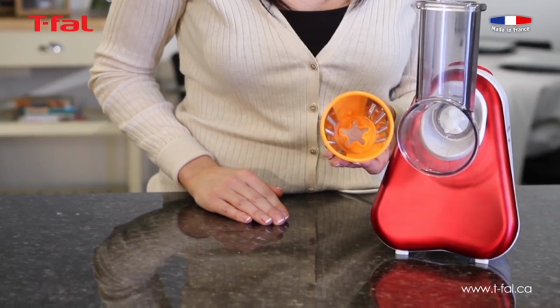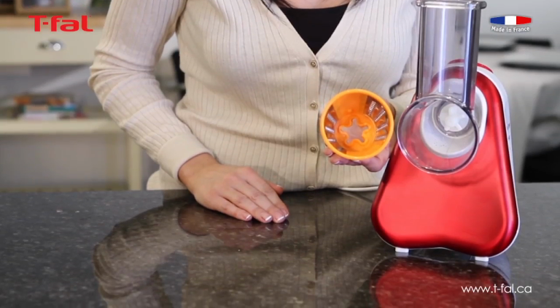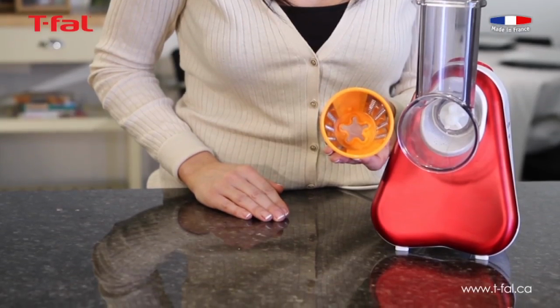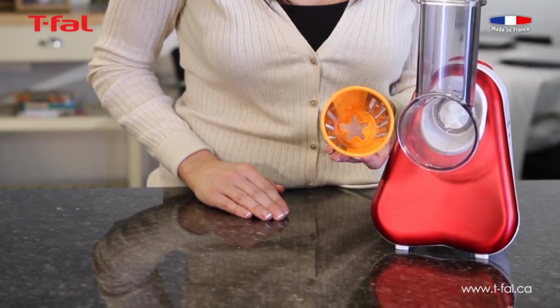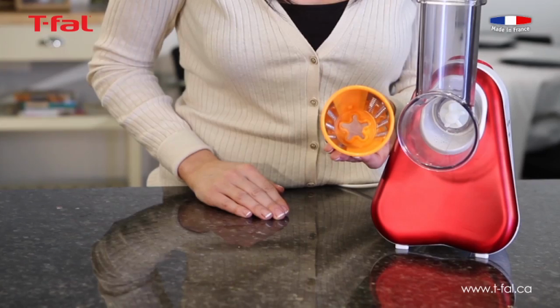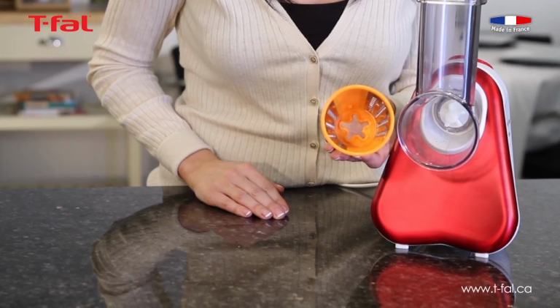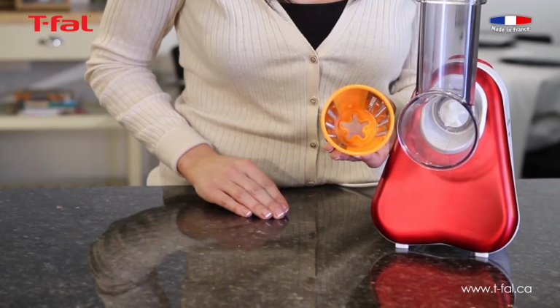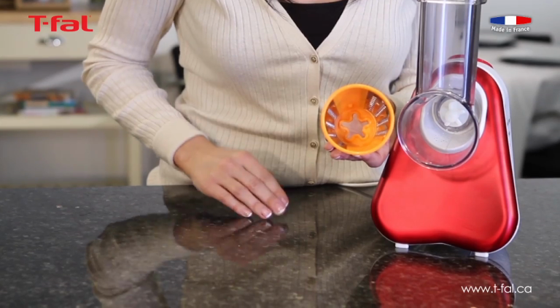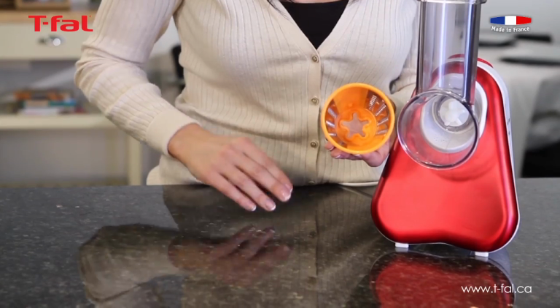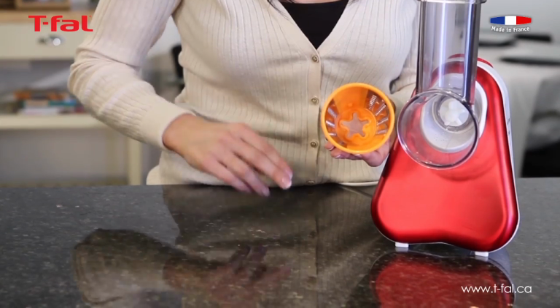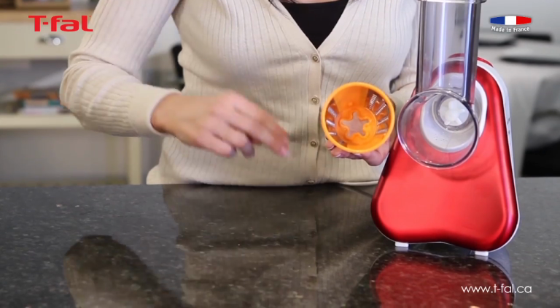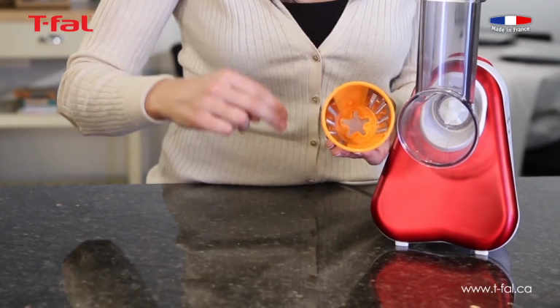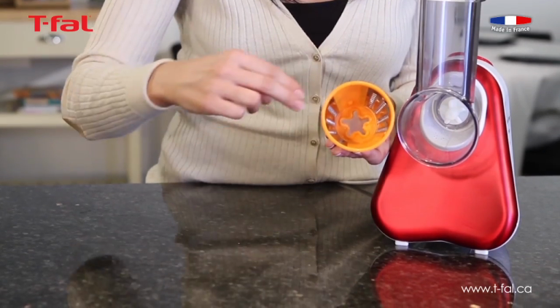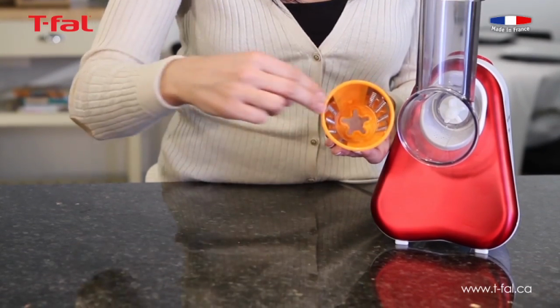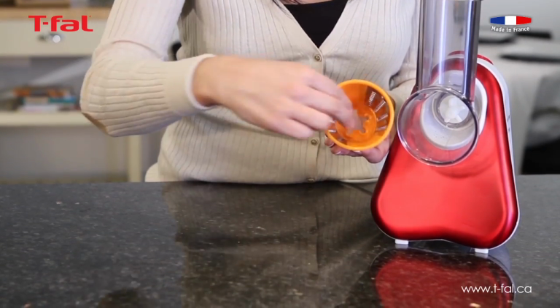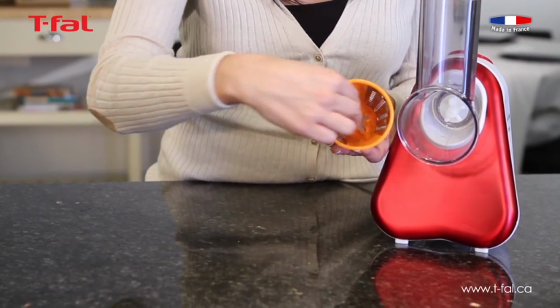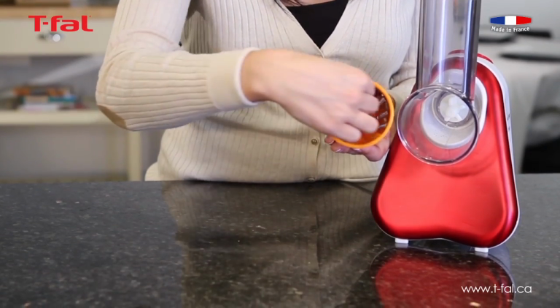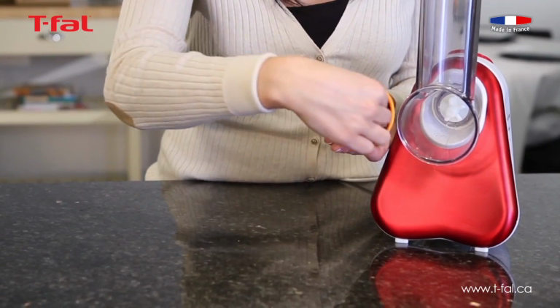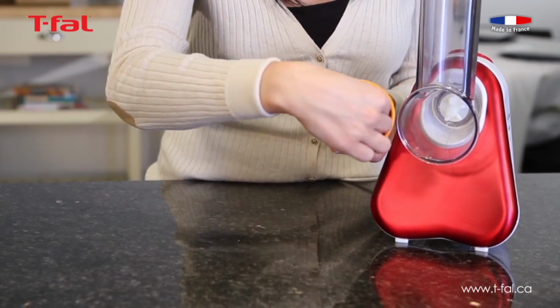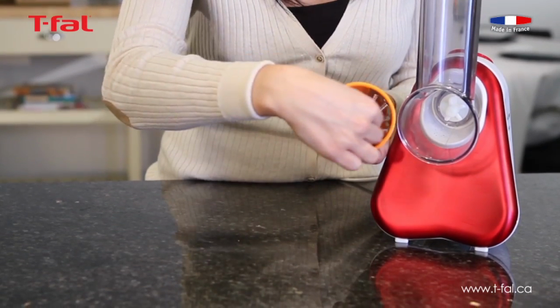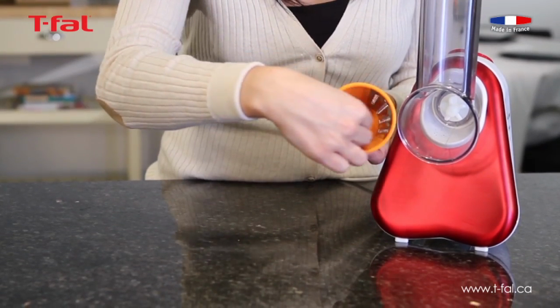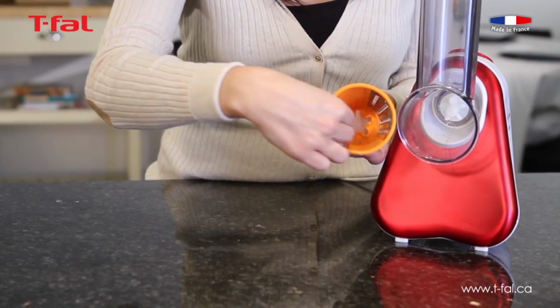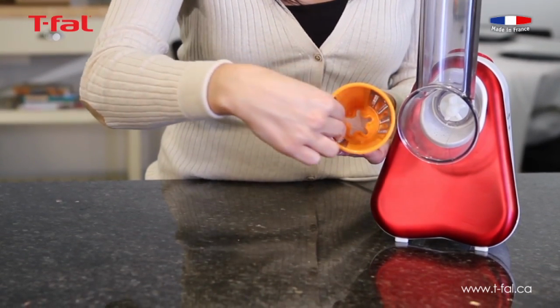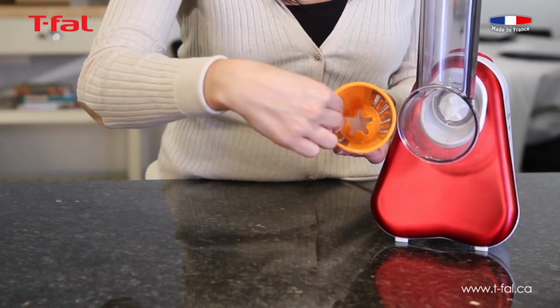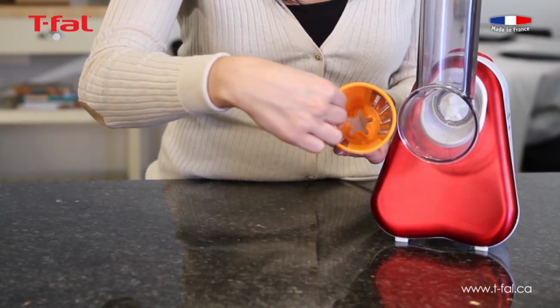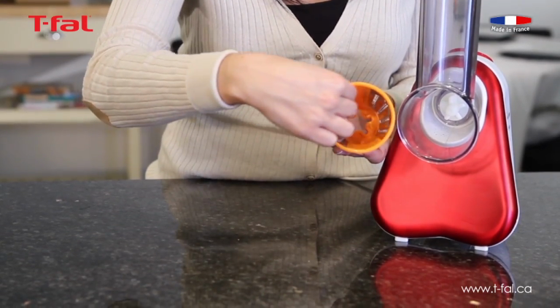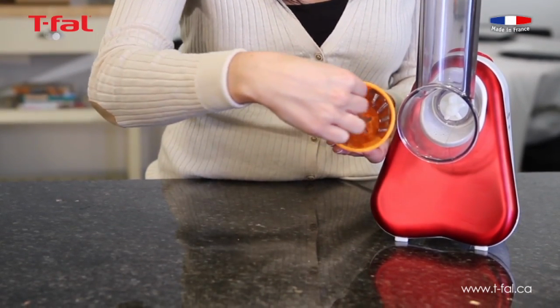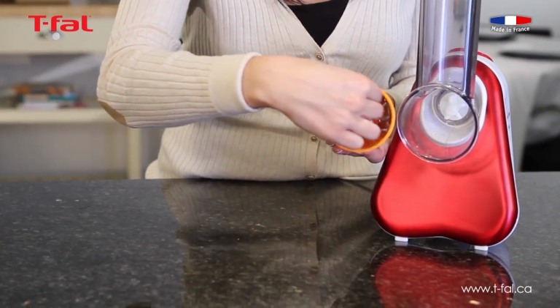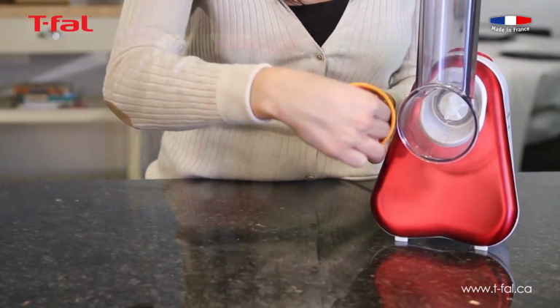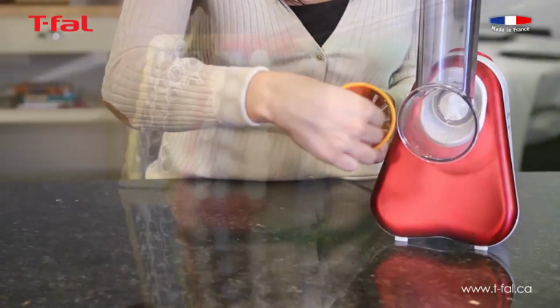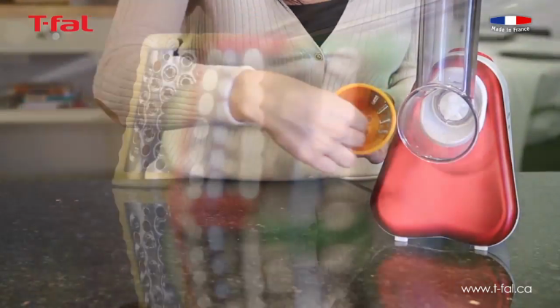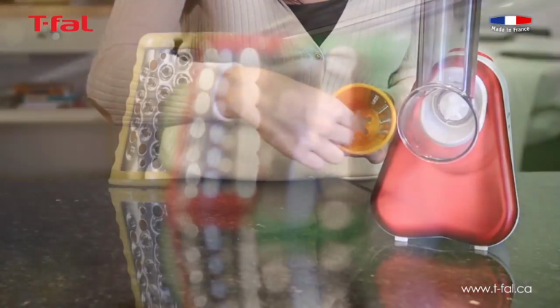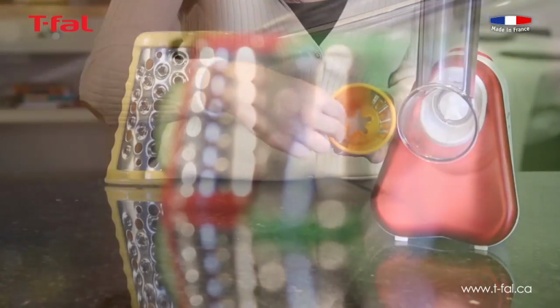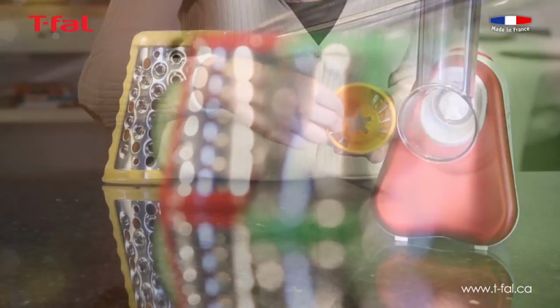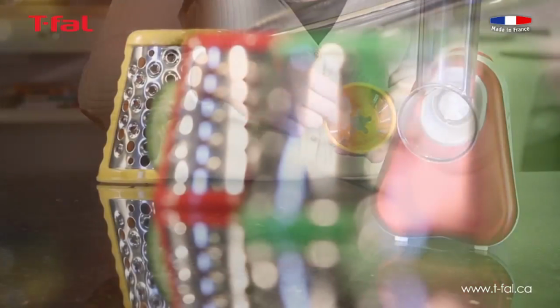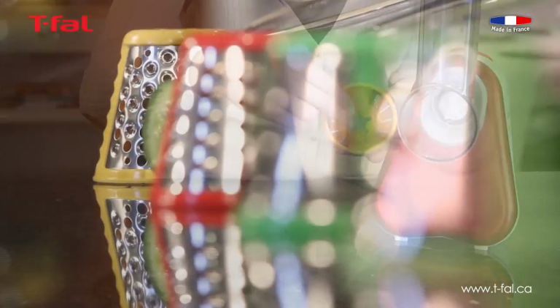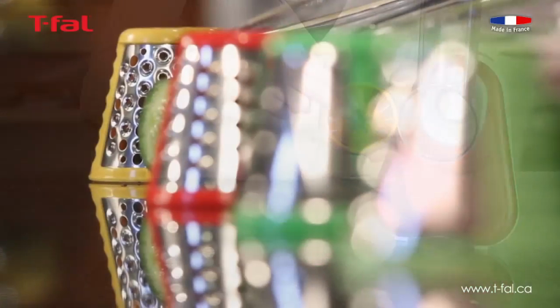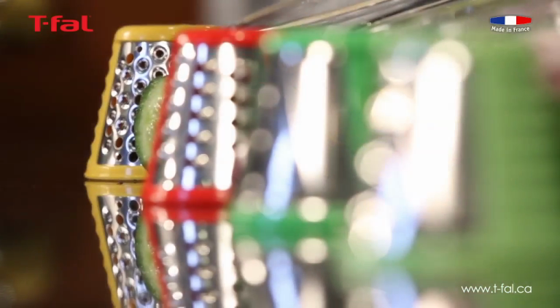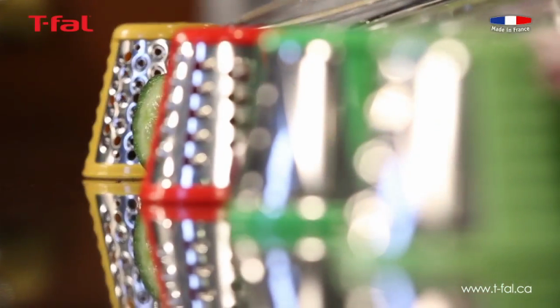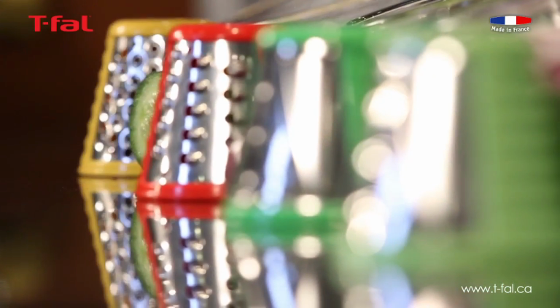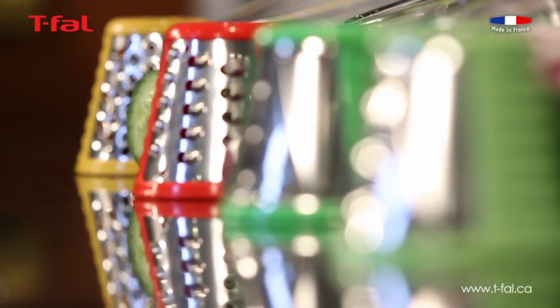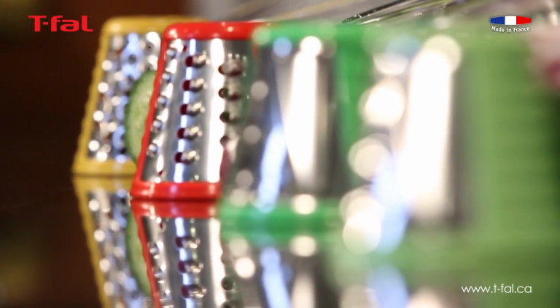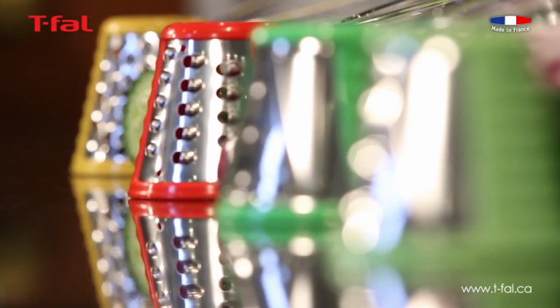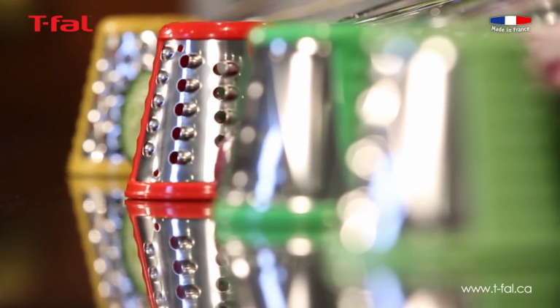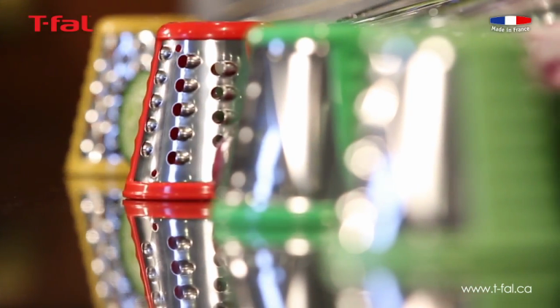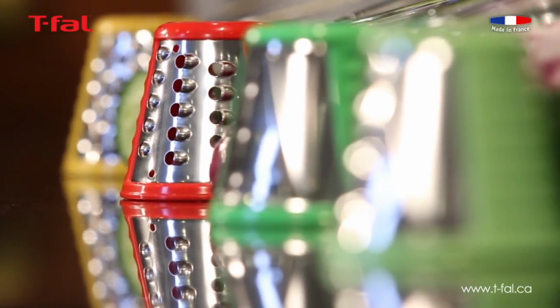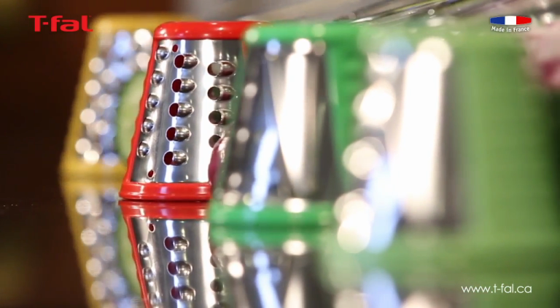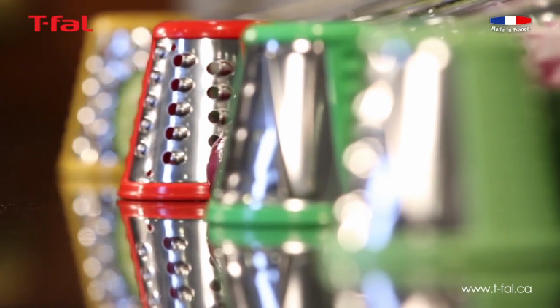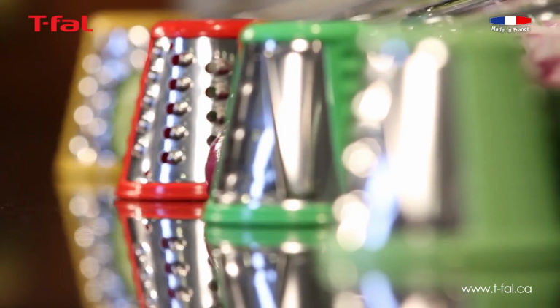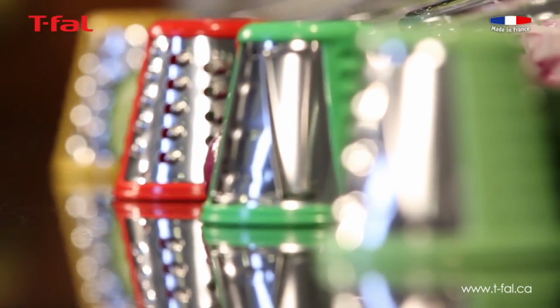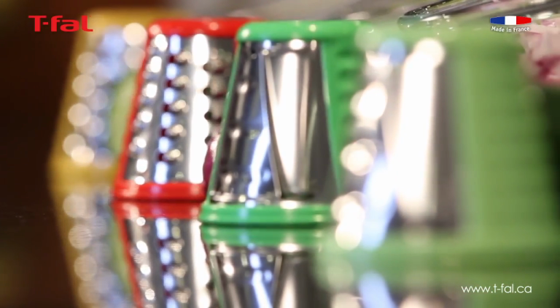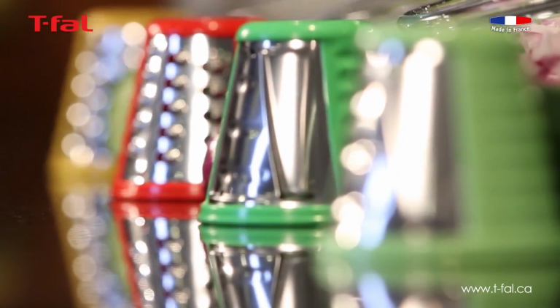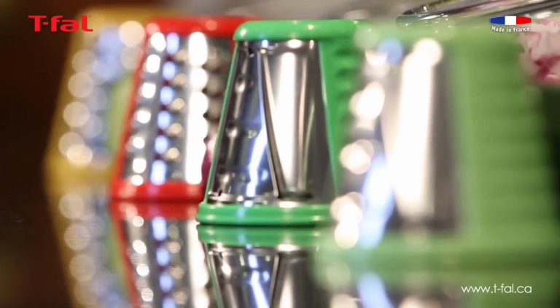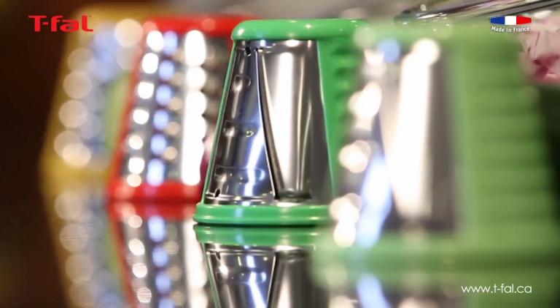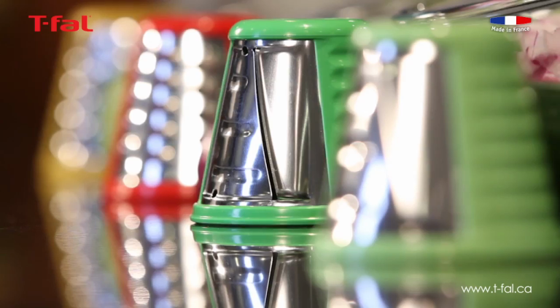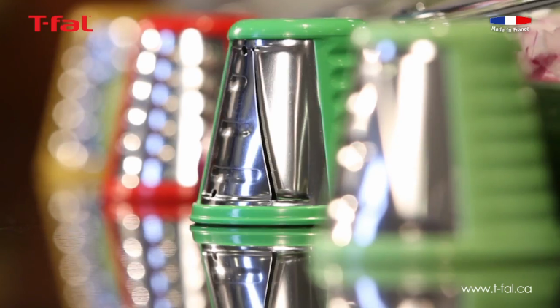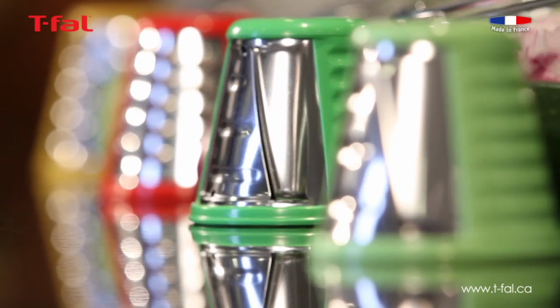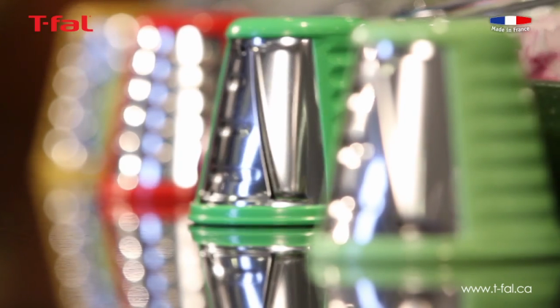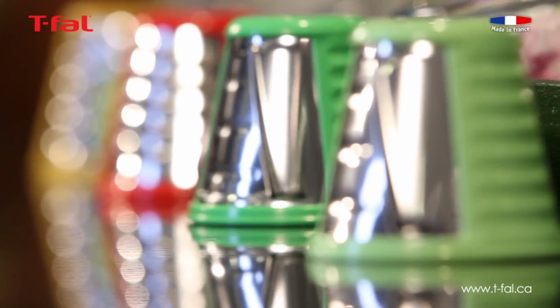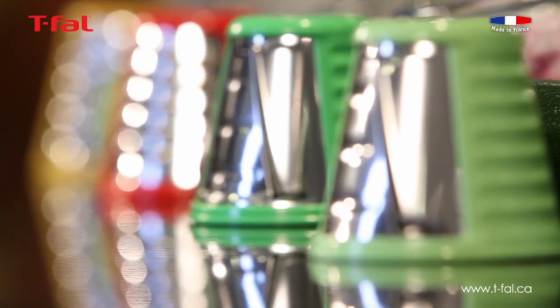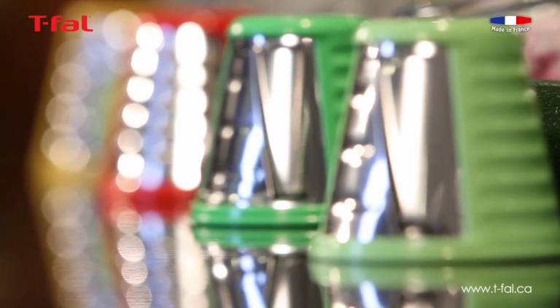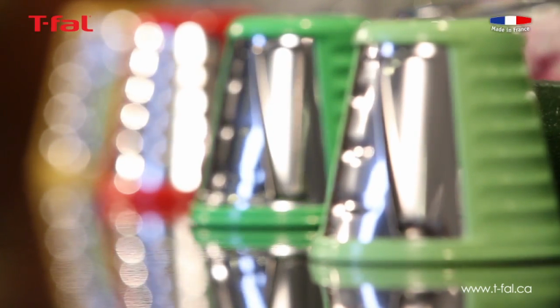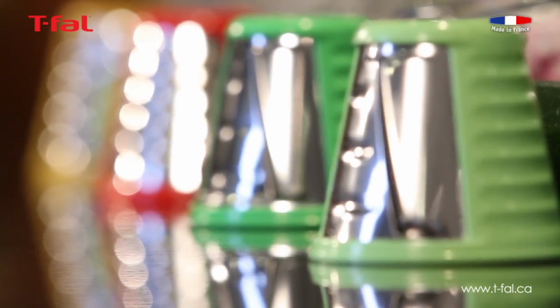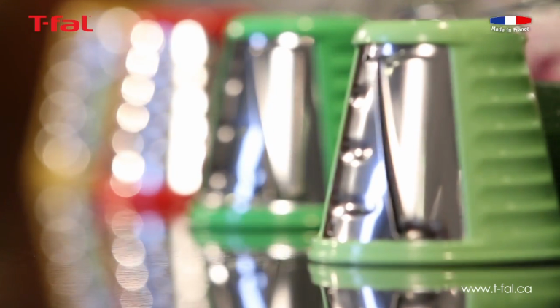While in use, blades are entirely encased, so even small children can help prepare family meals risk-free.